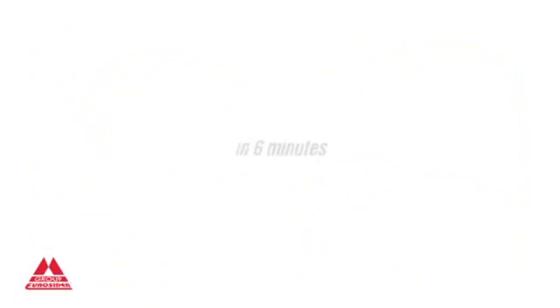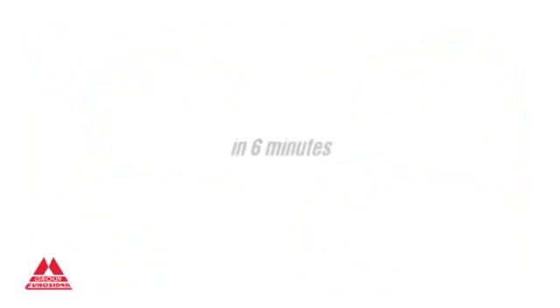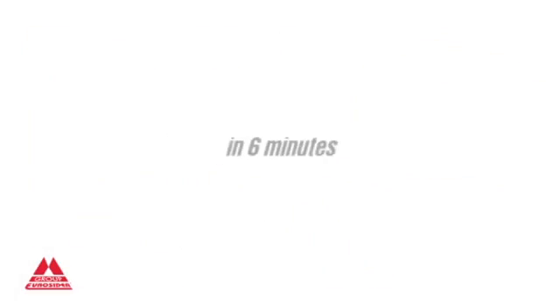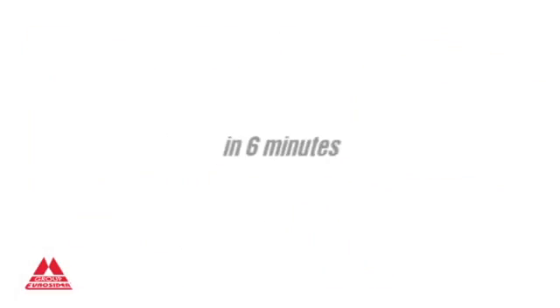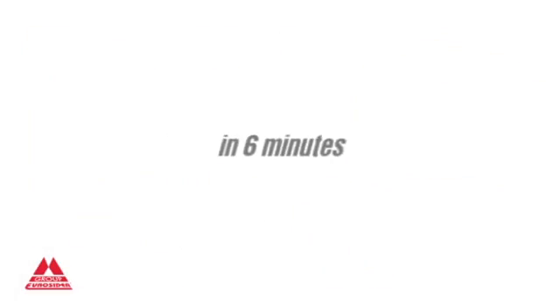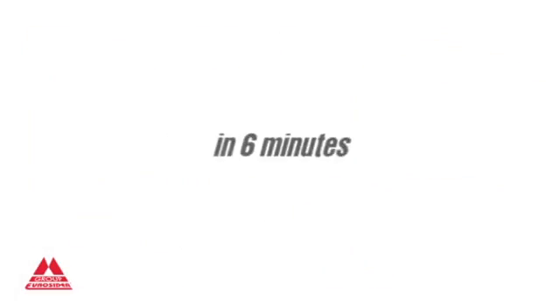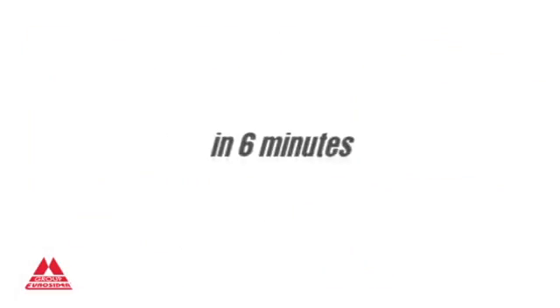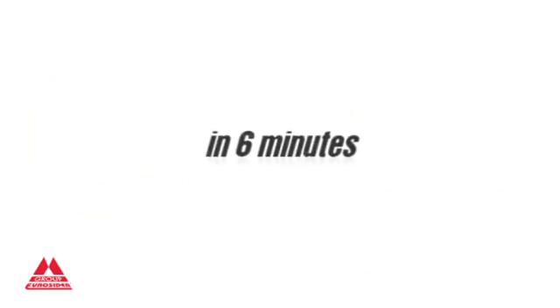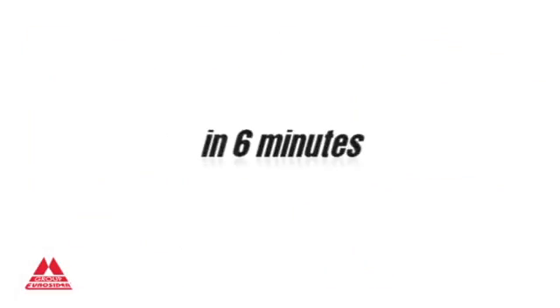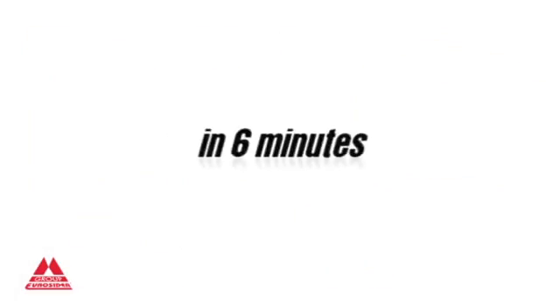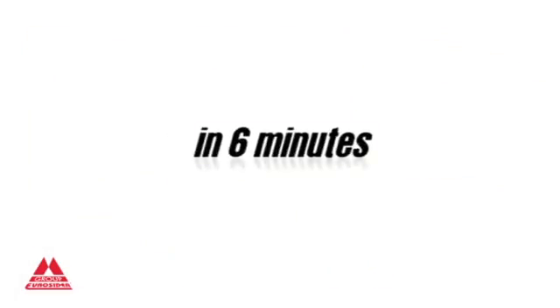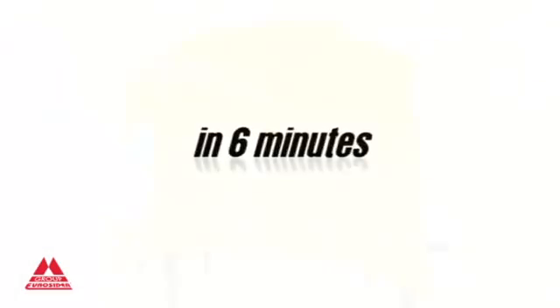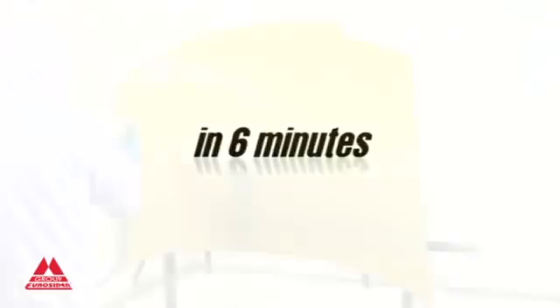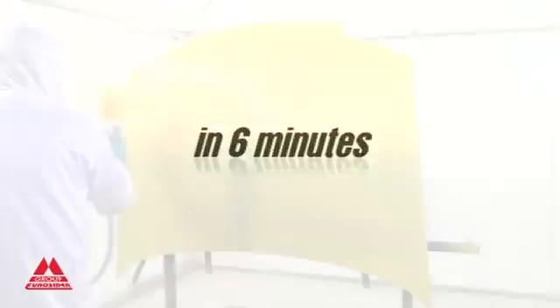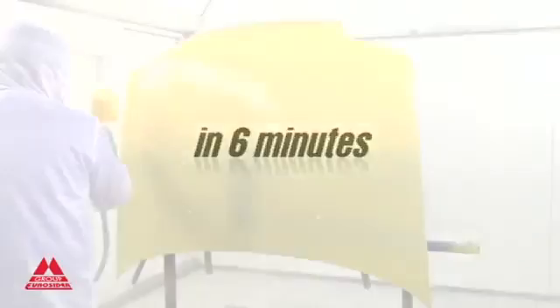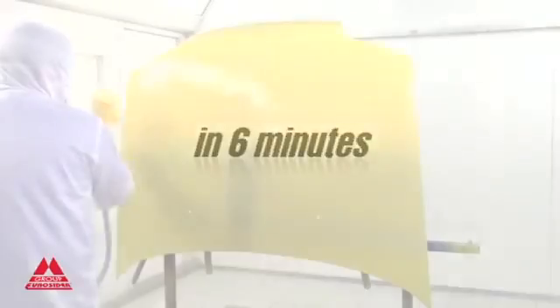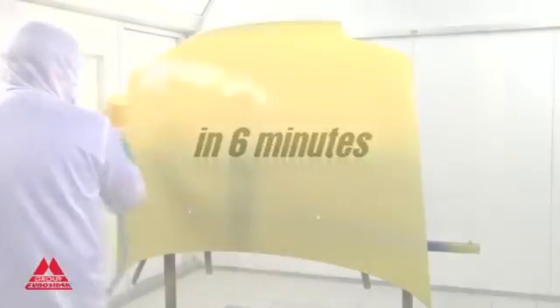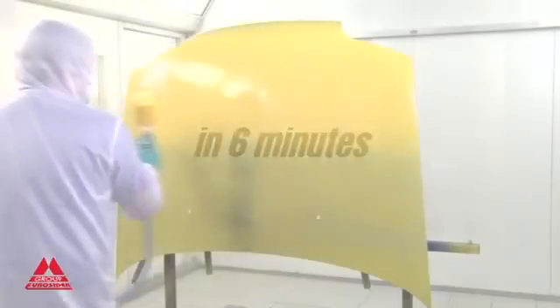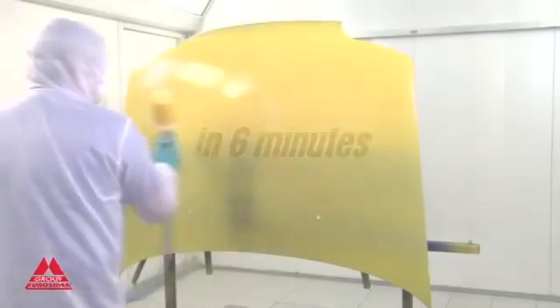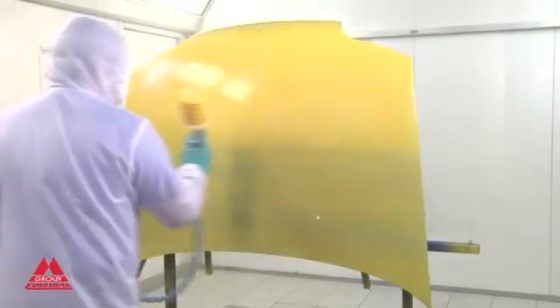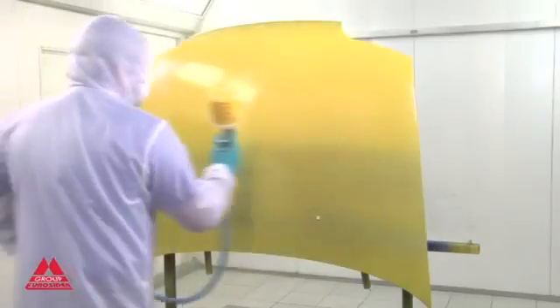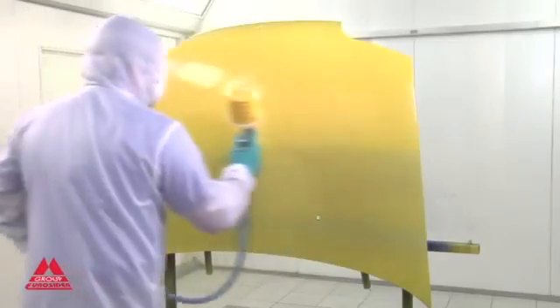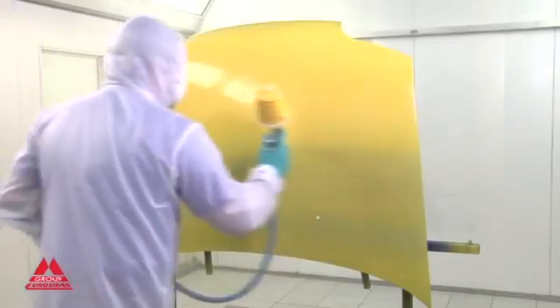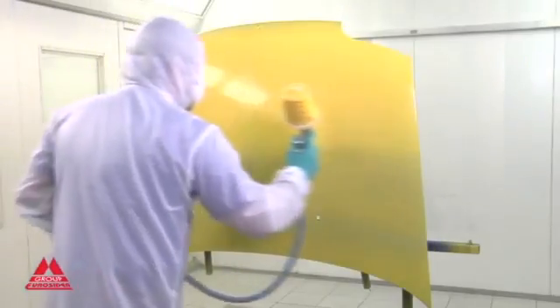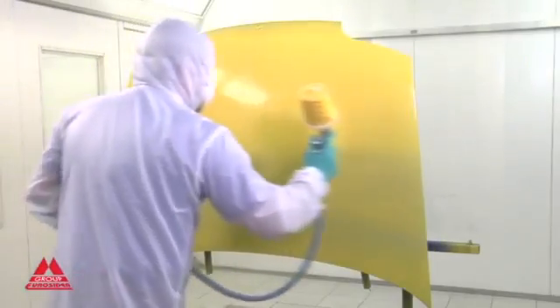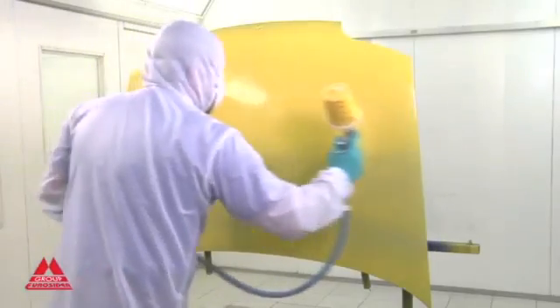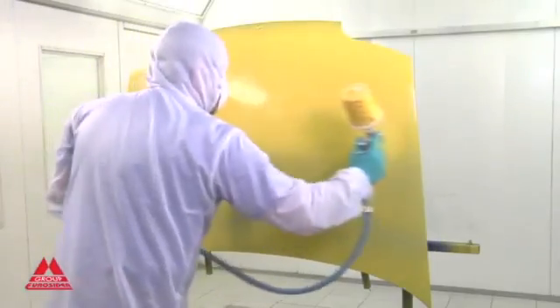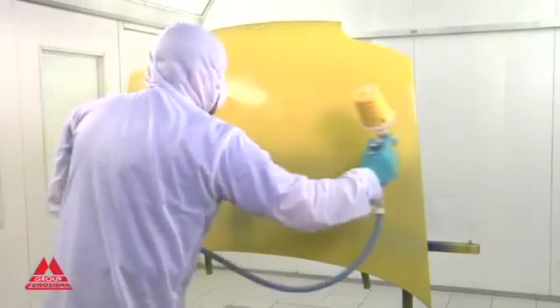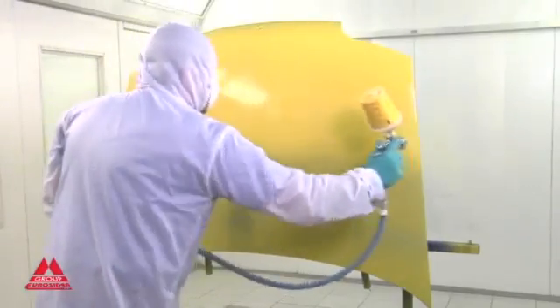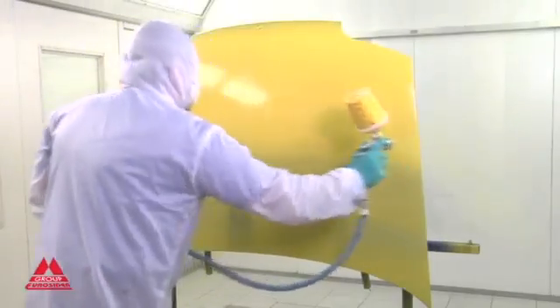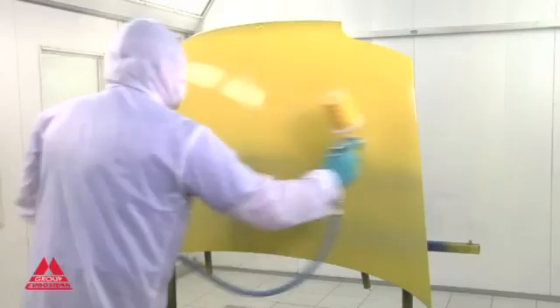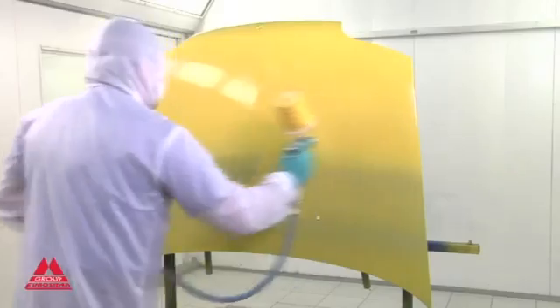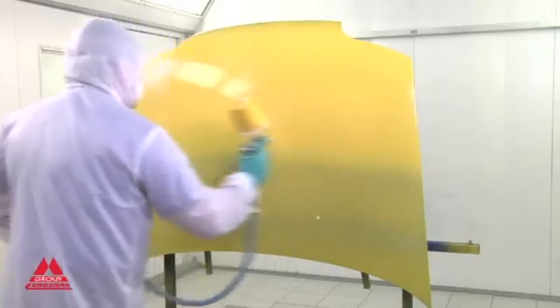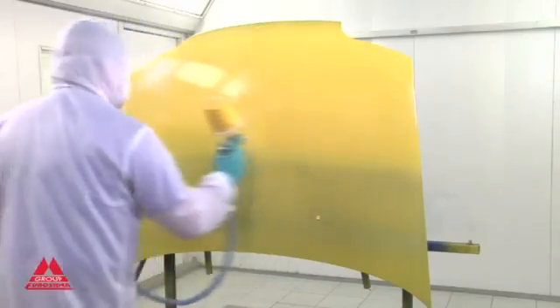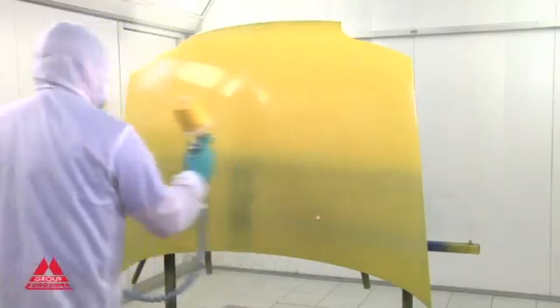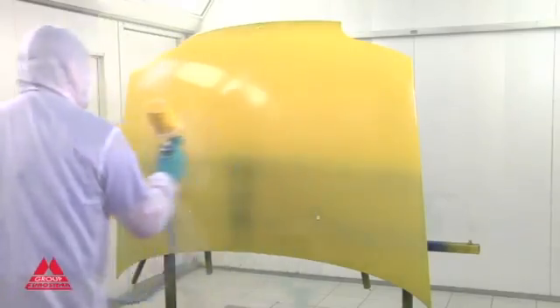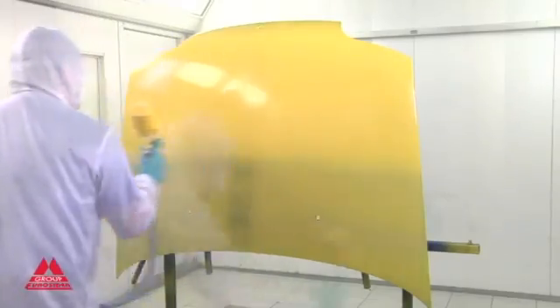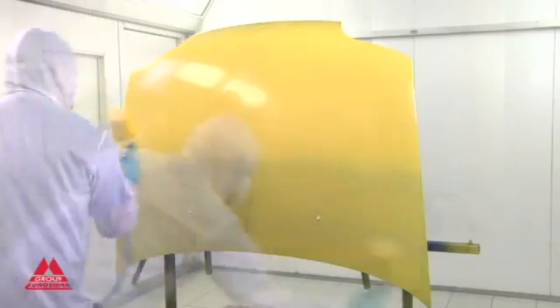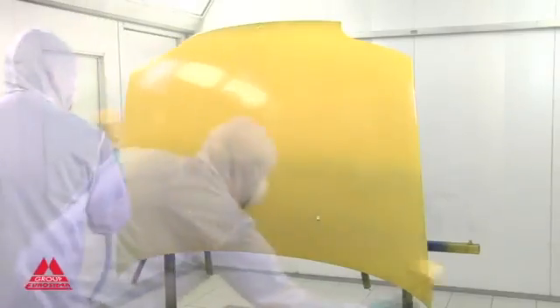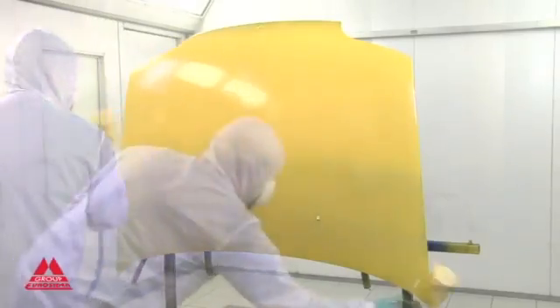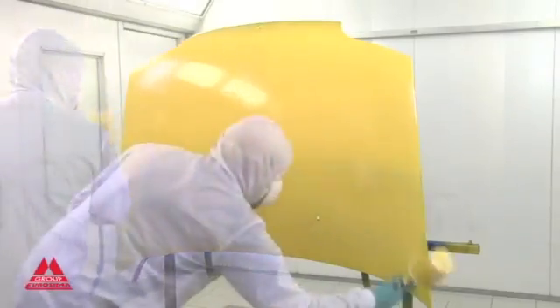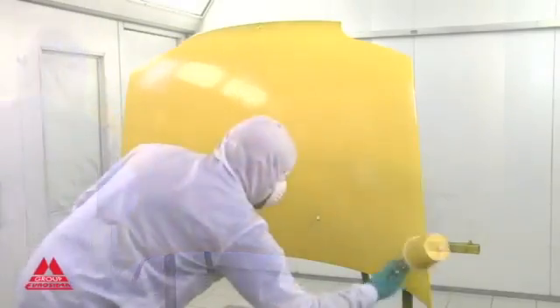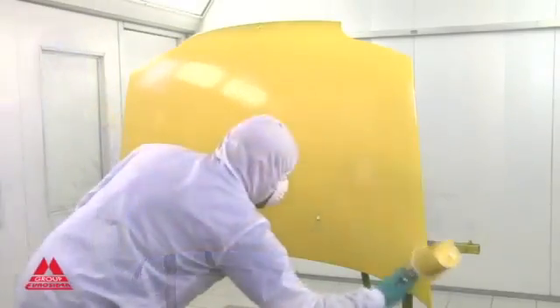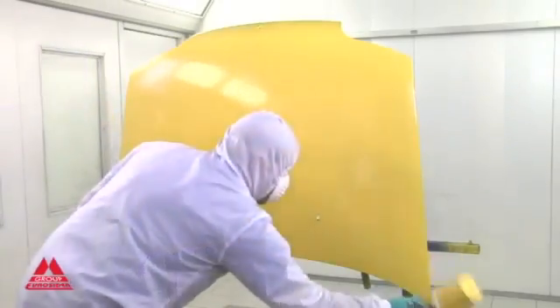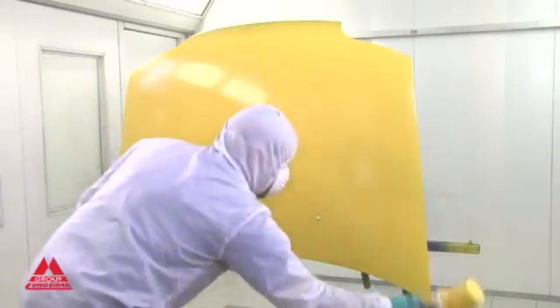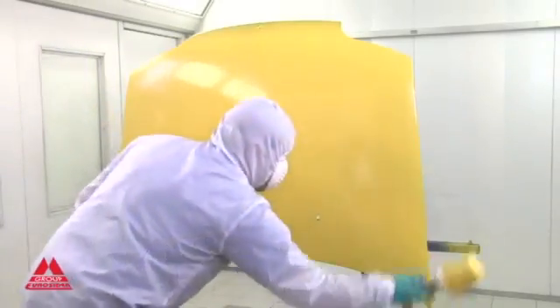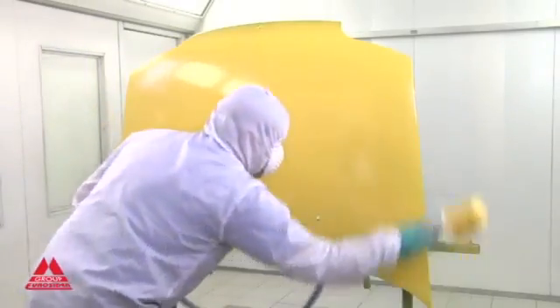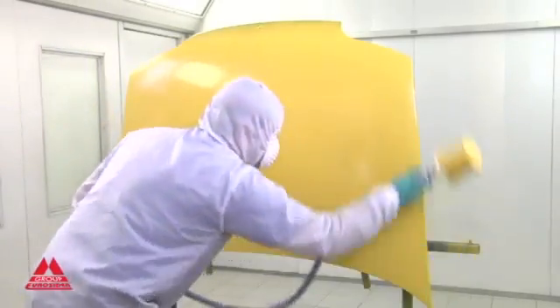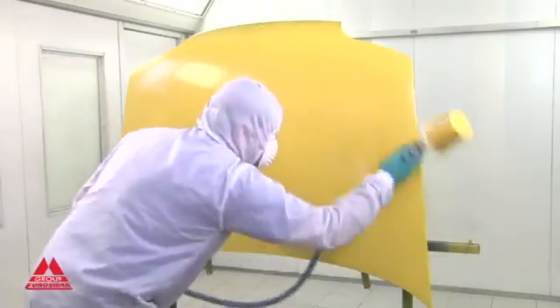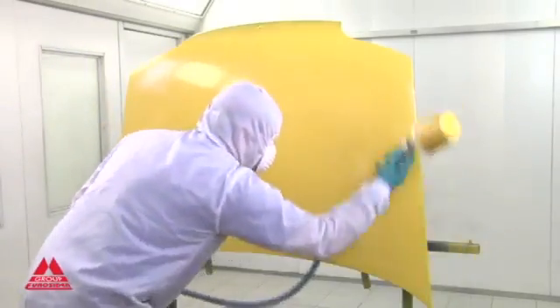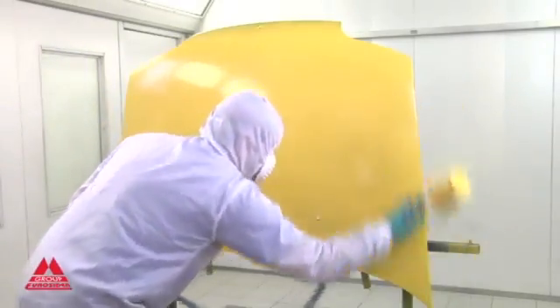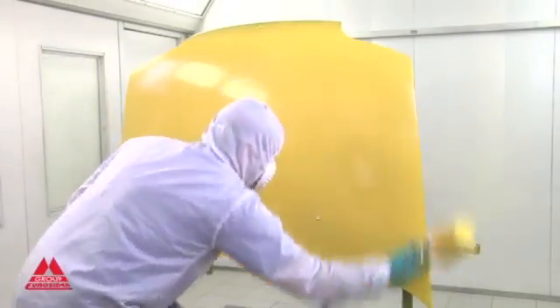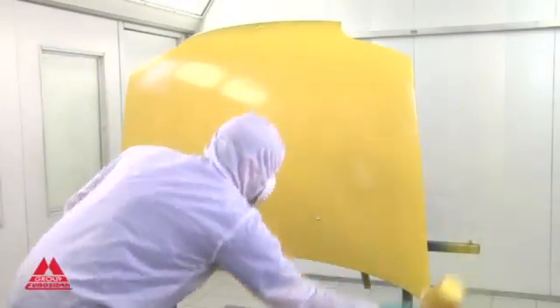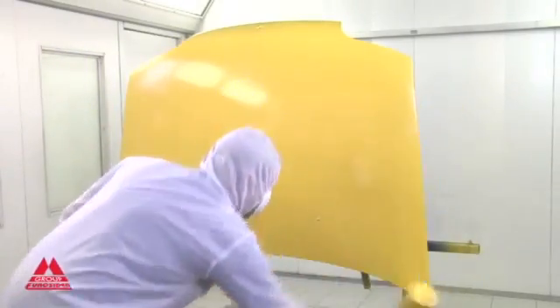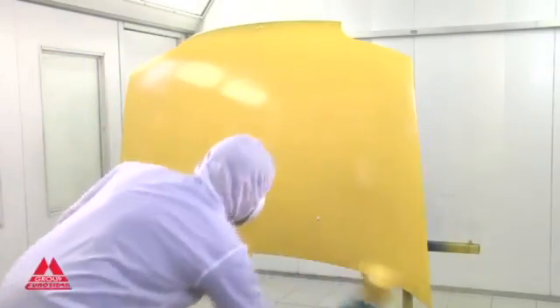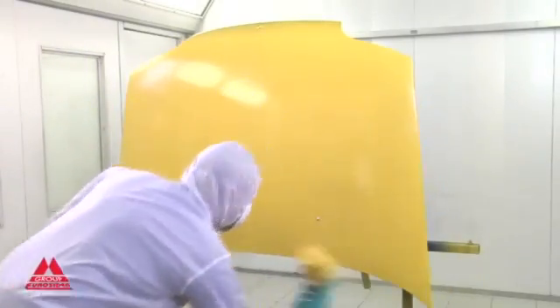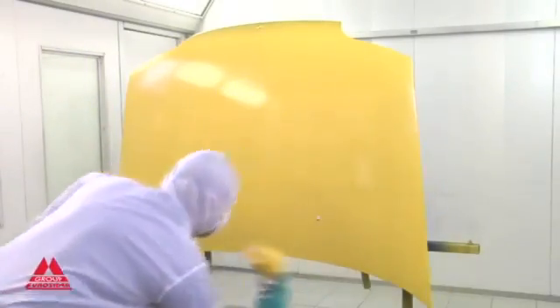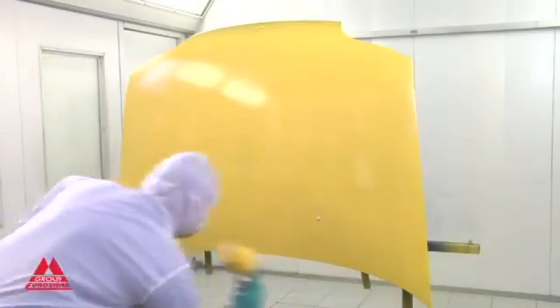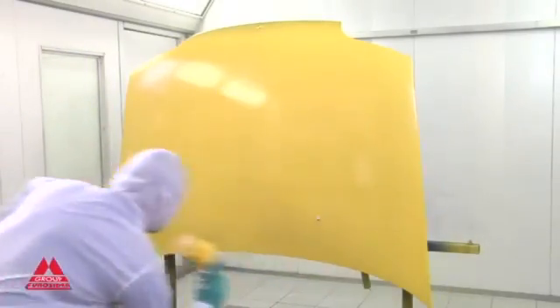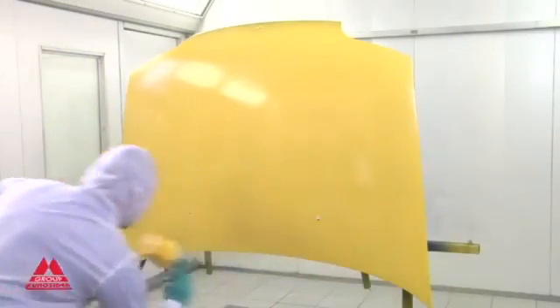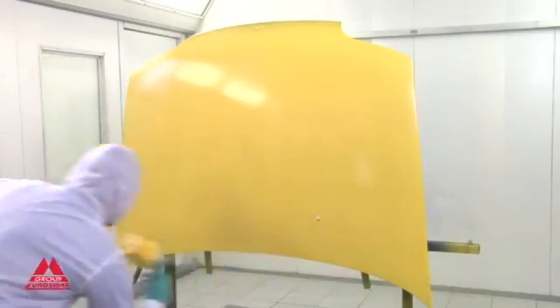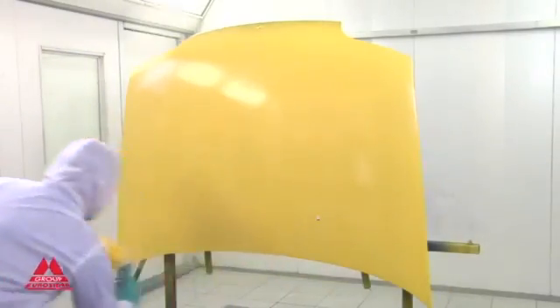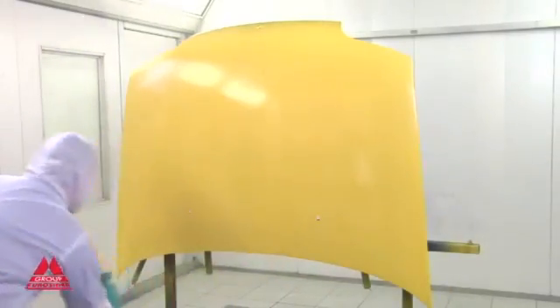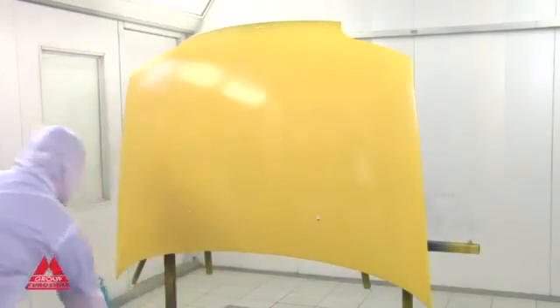50% less time, a remarkable saving in the materials used and excellent quality paintwork.